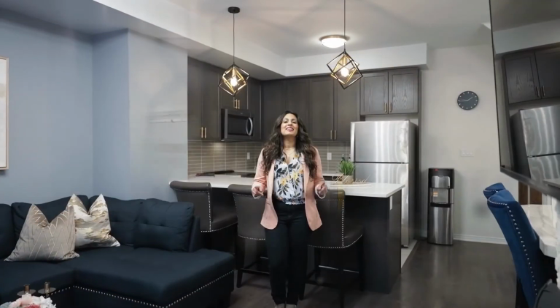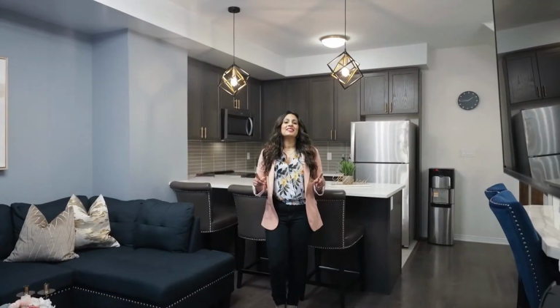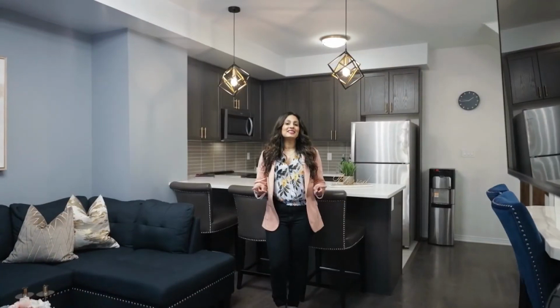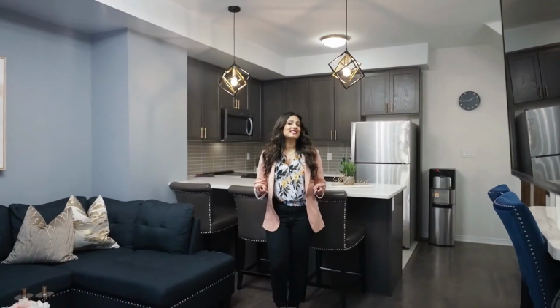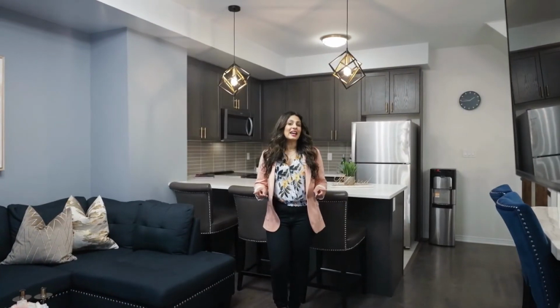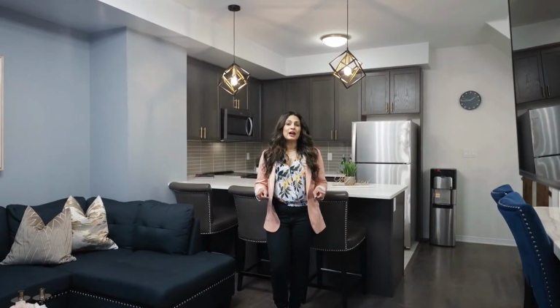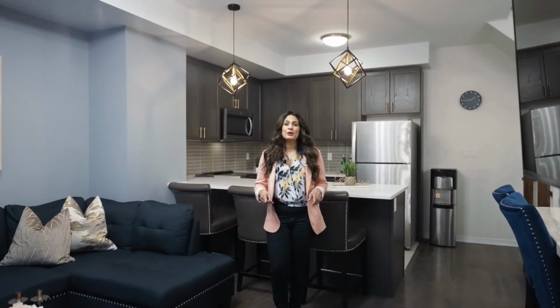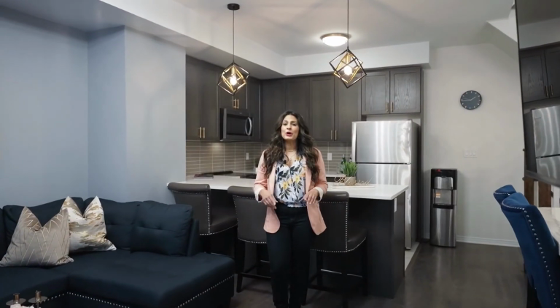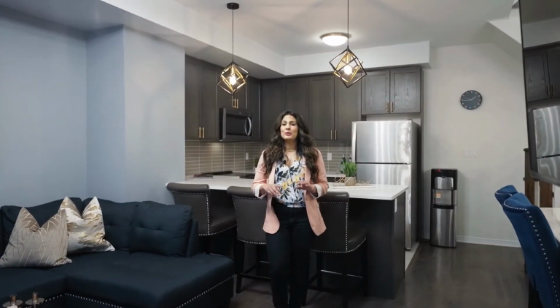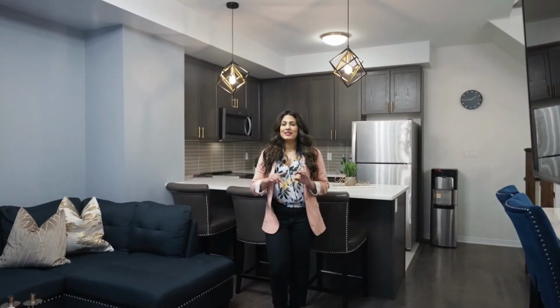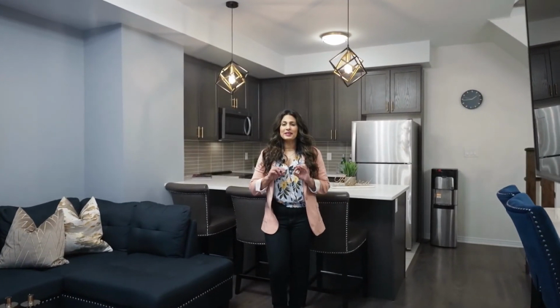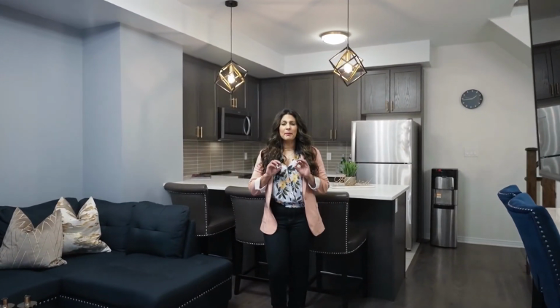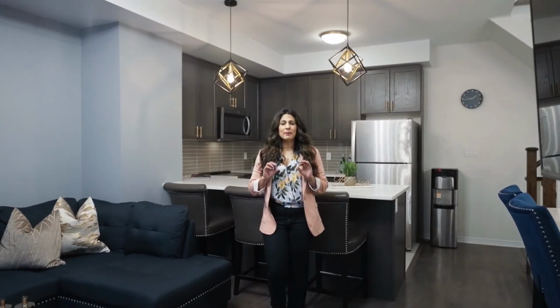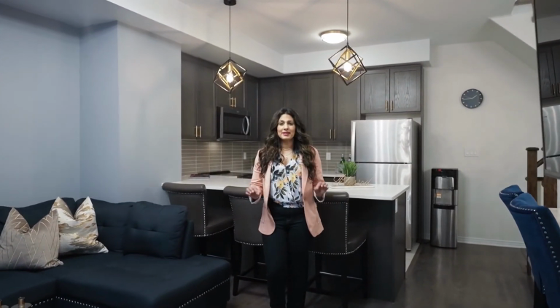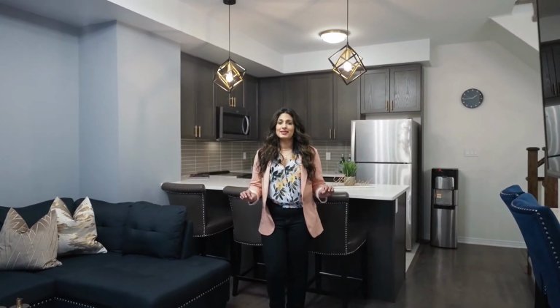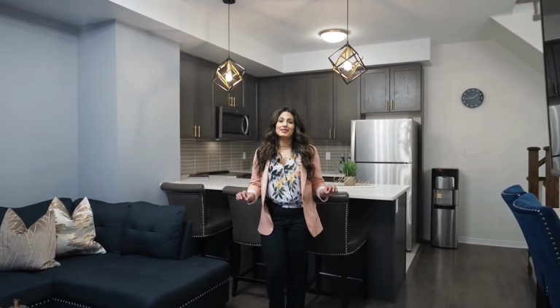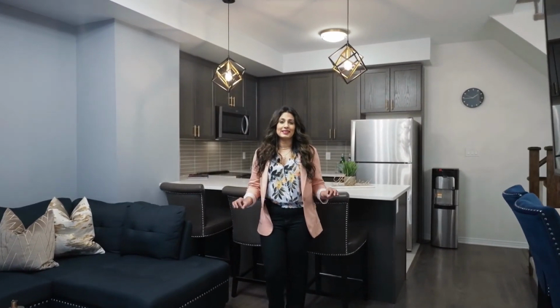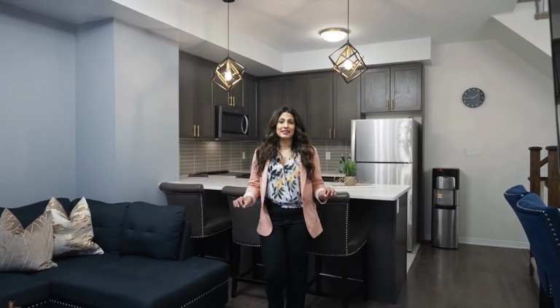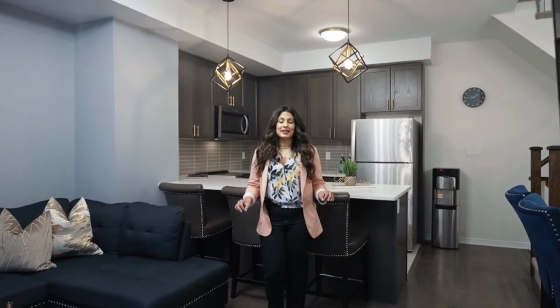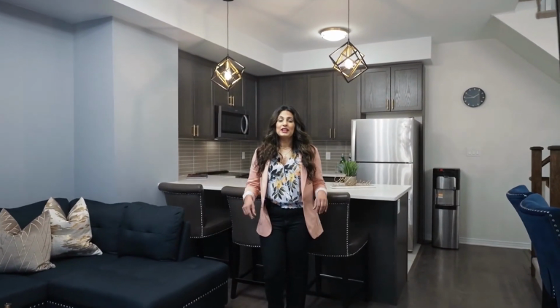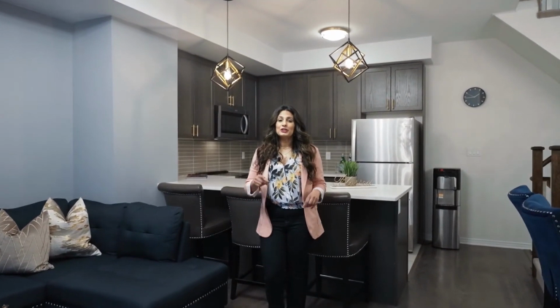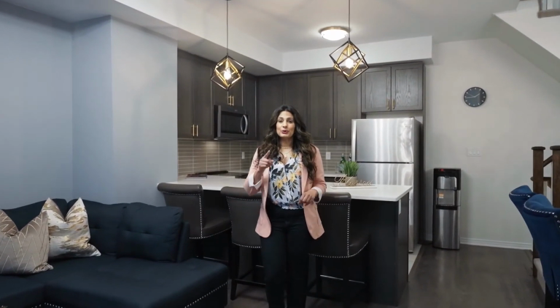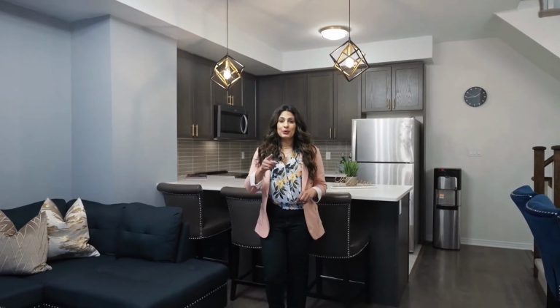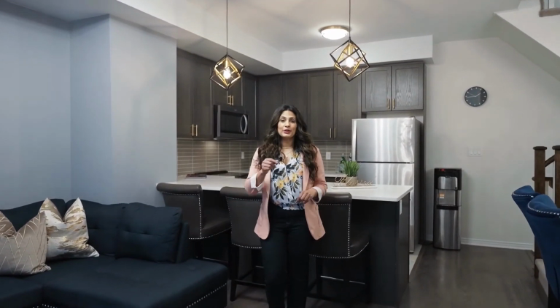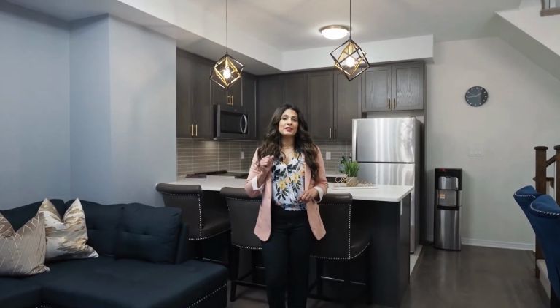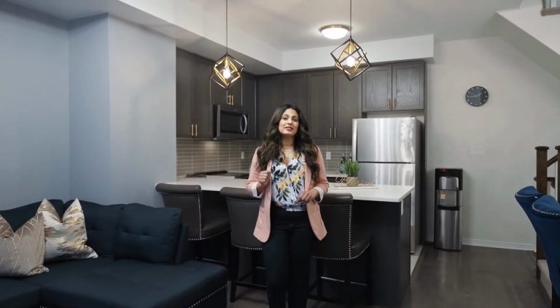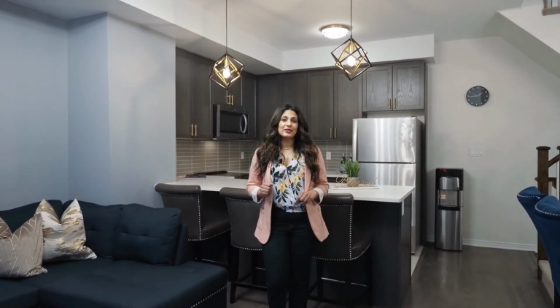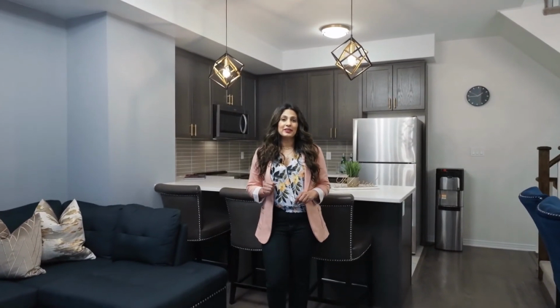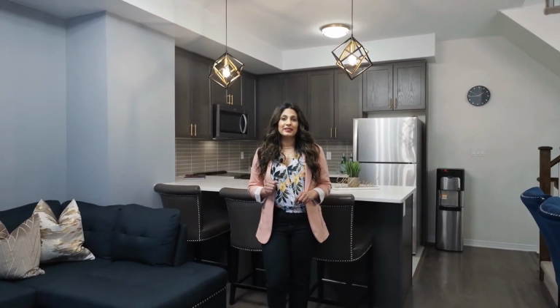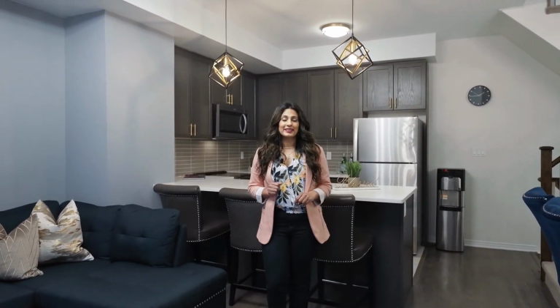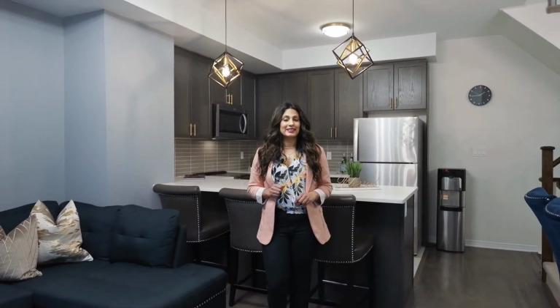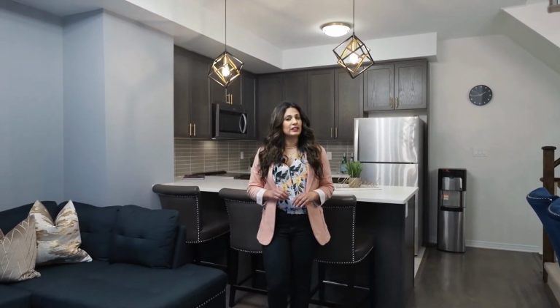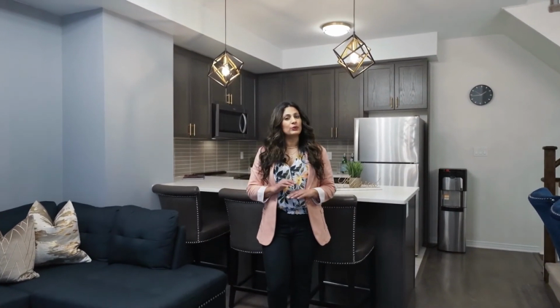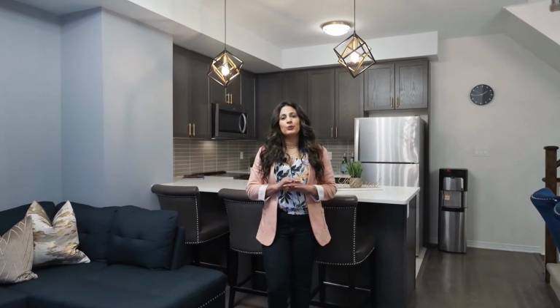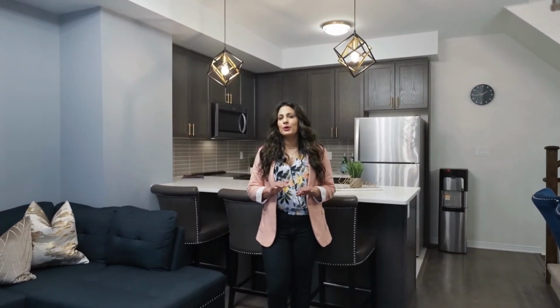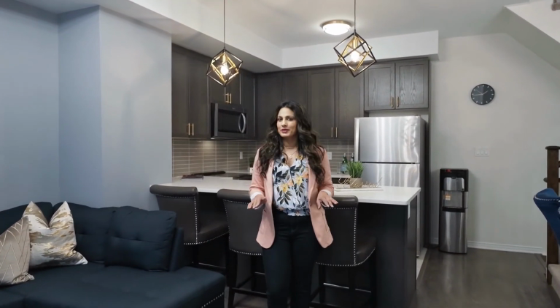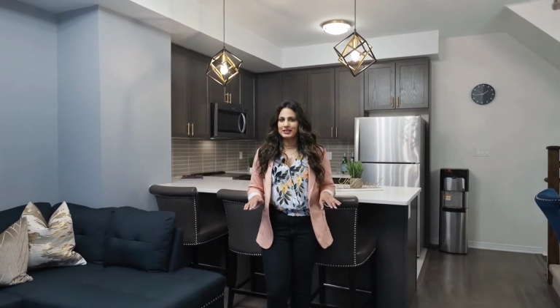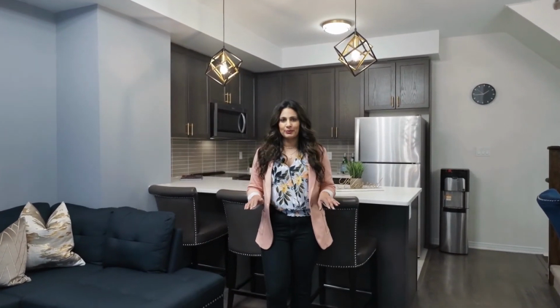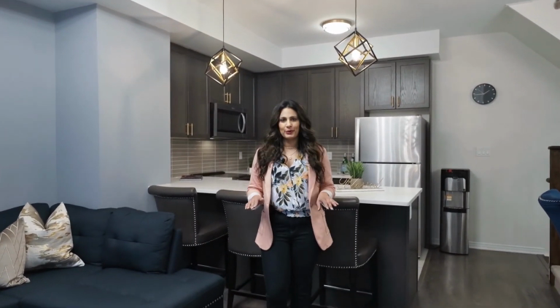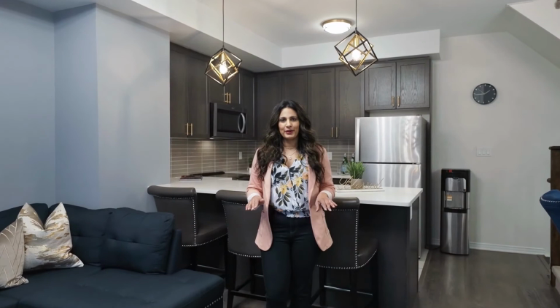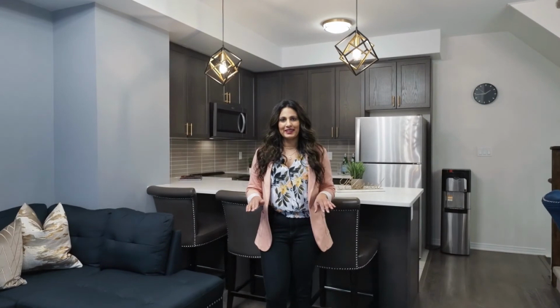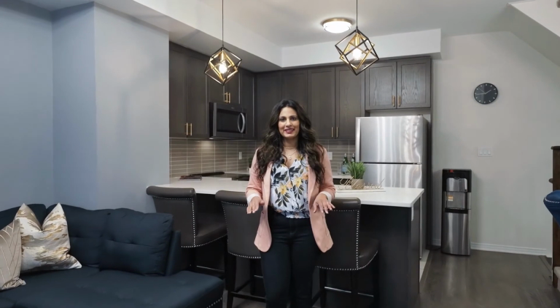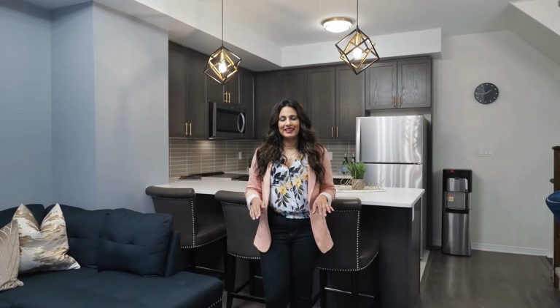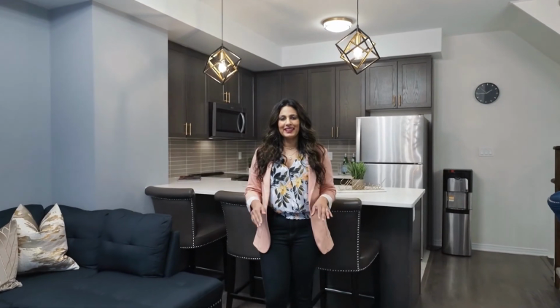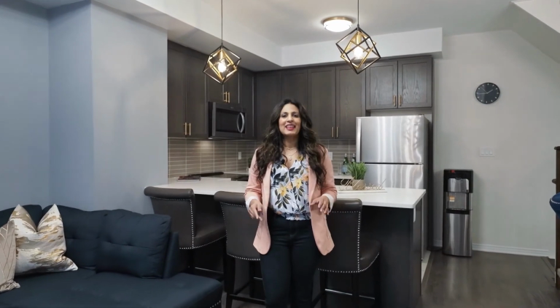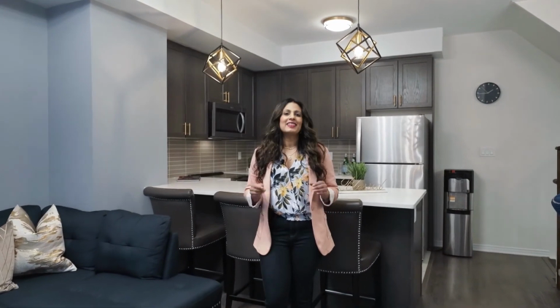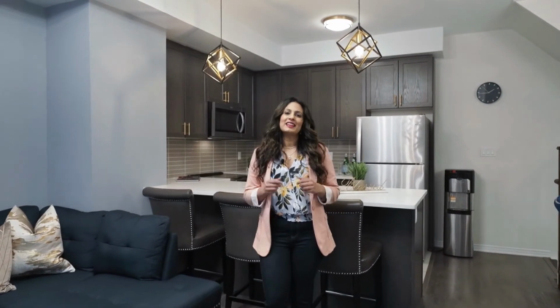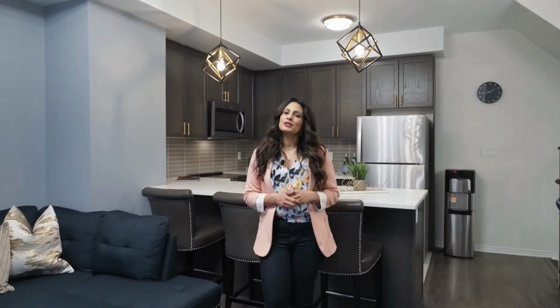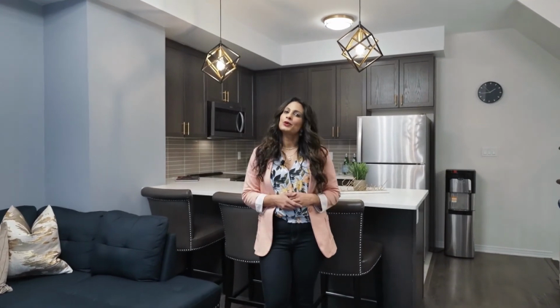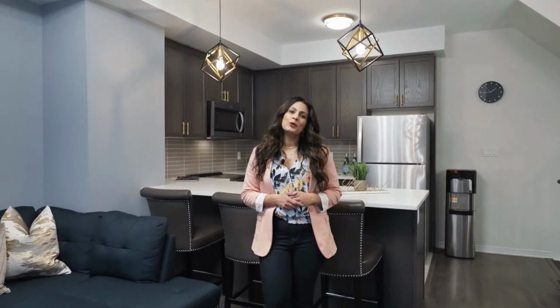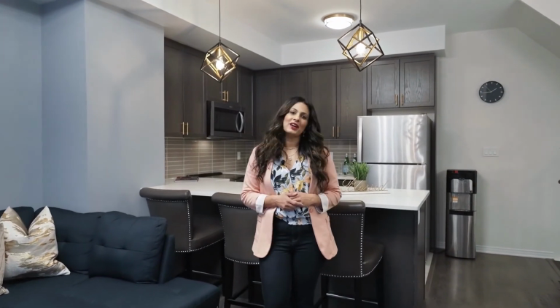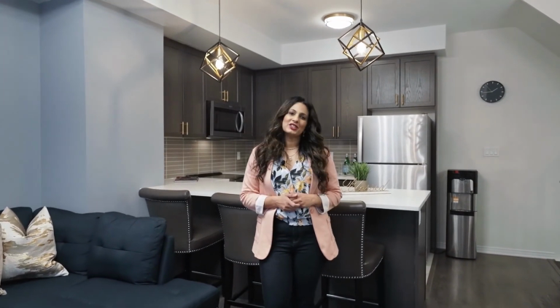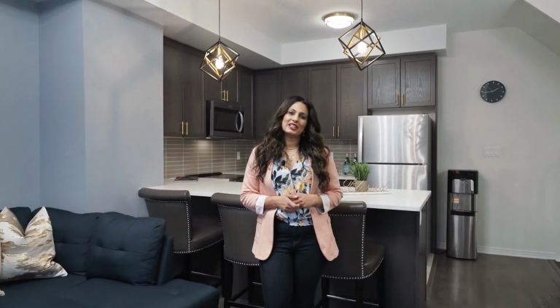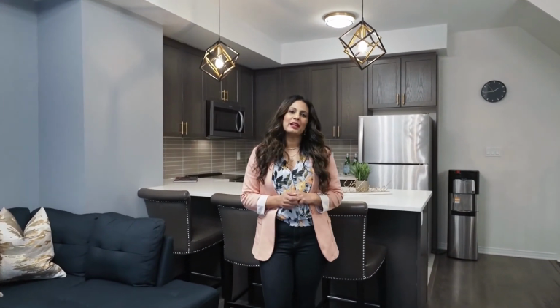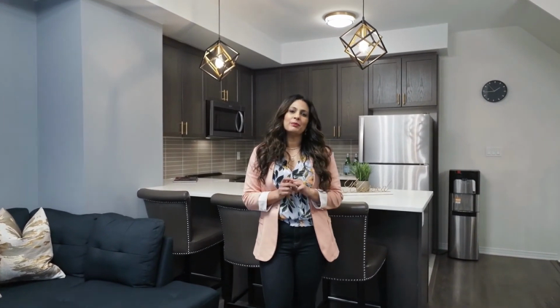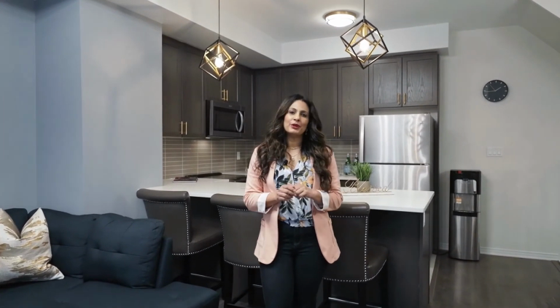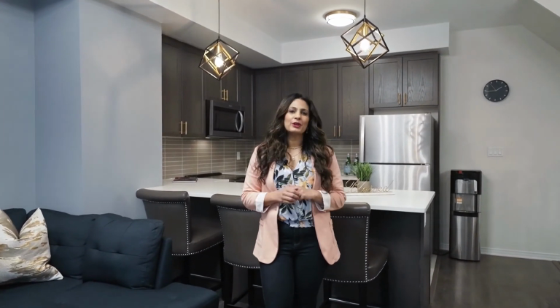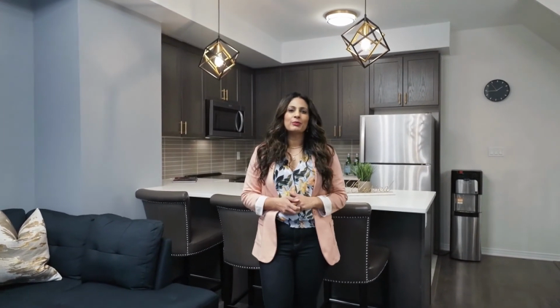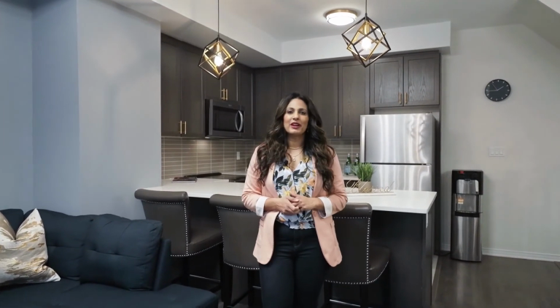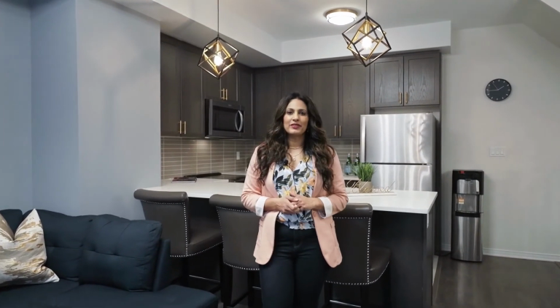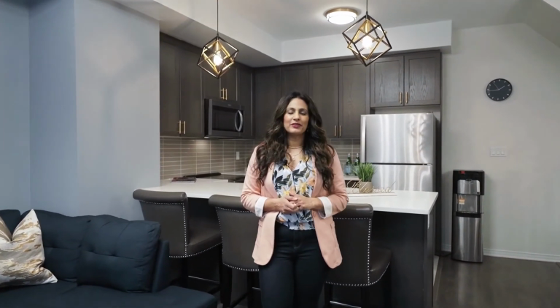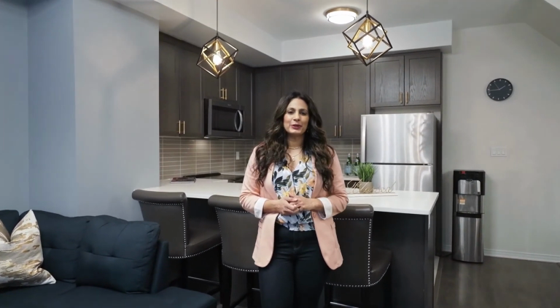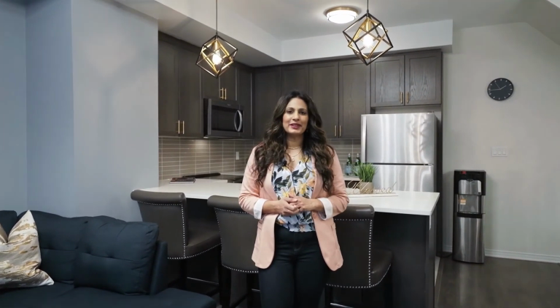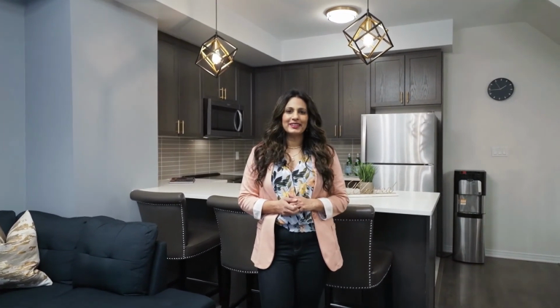This townhome is a must-see, so put this on your list. It won't disappoint. Thanks for watching — book your private viewing.